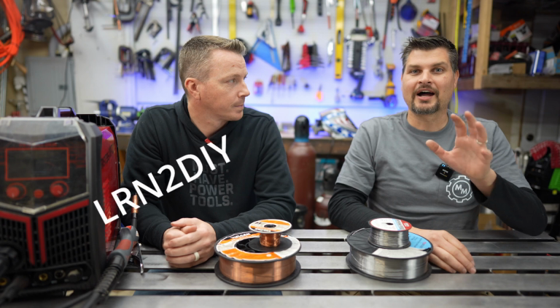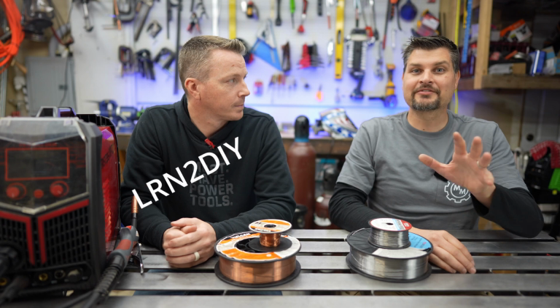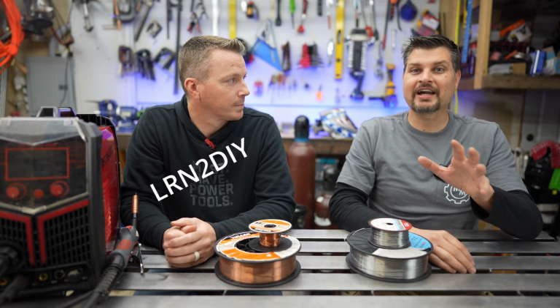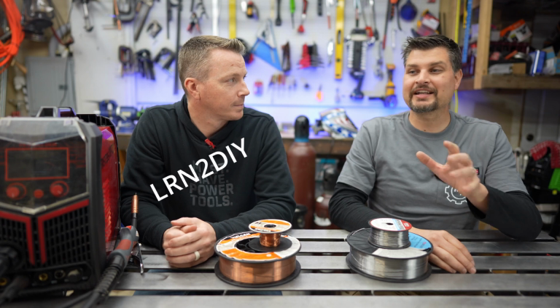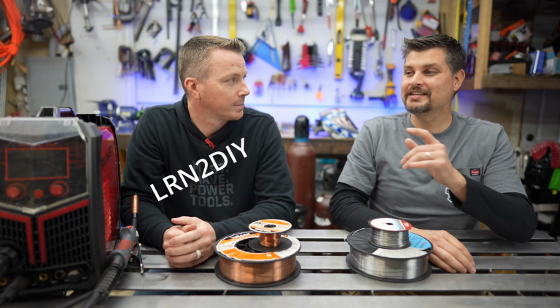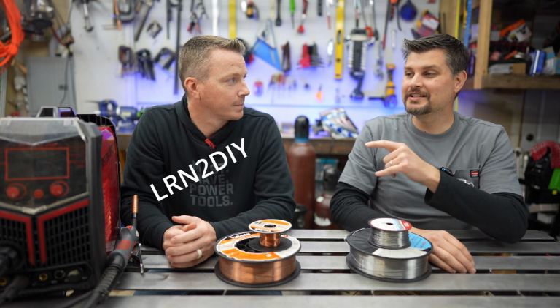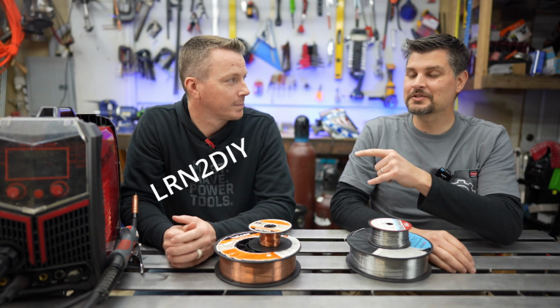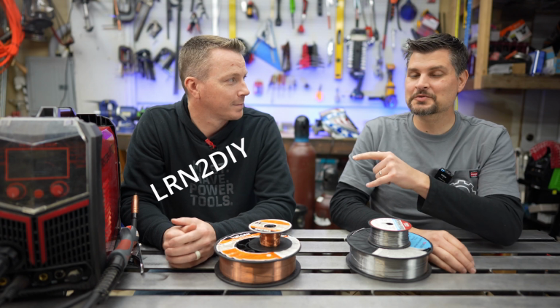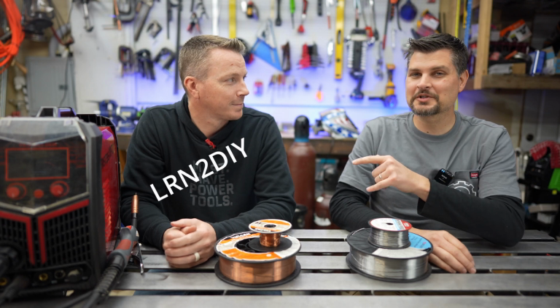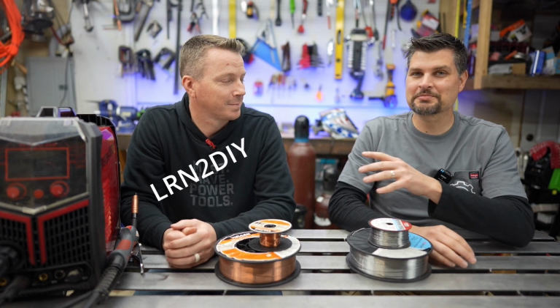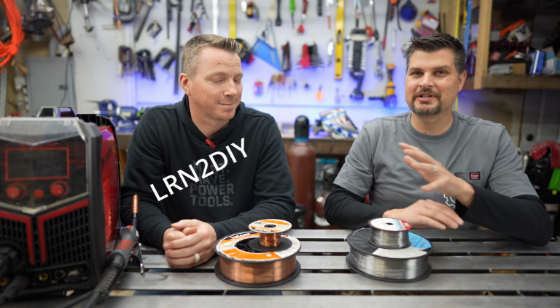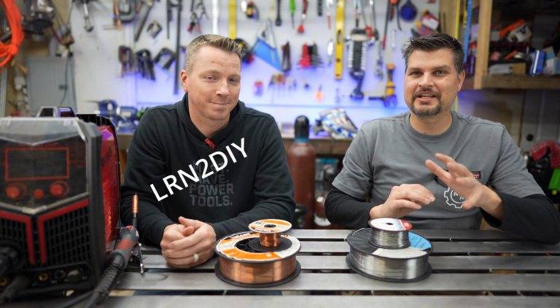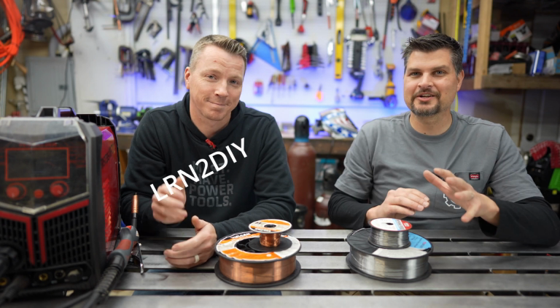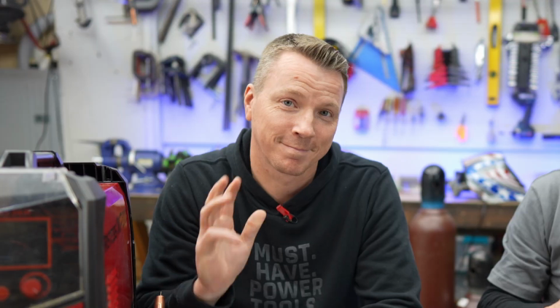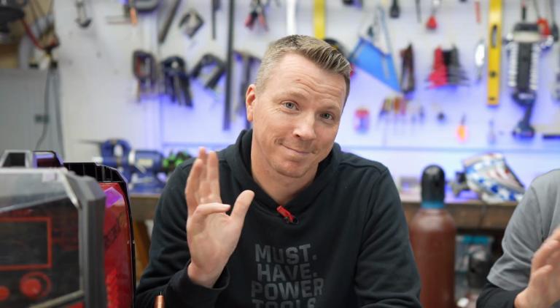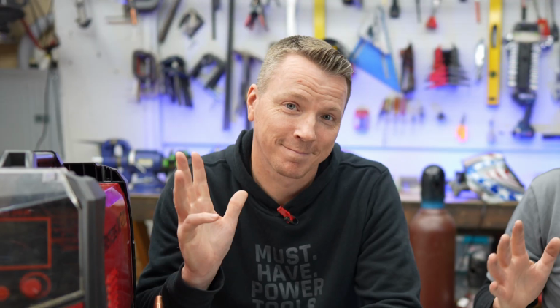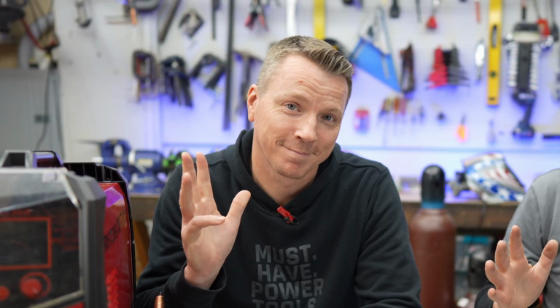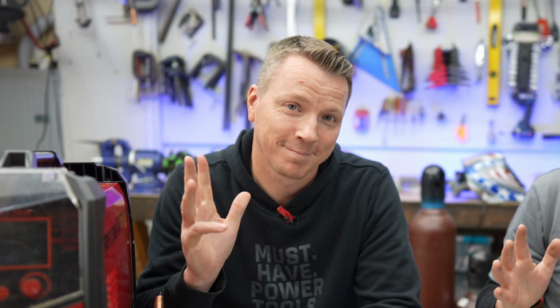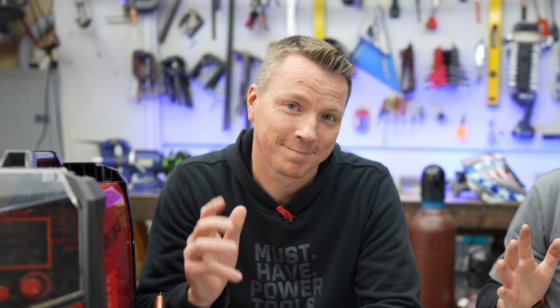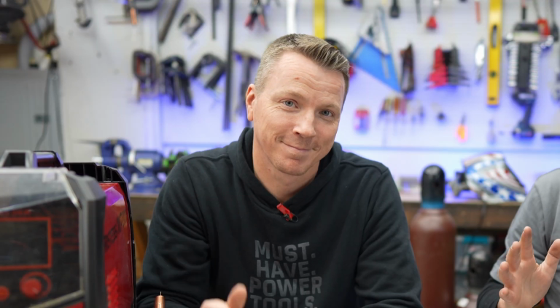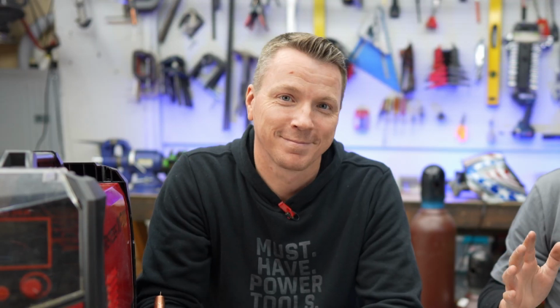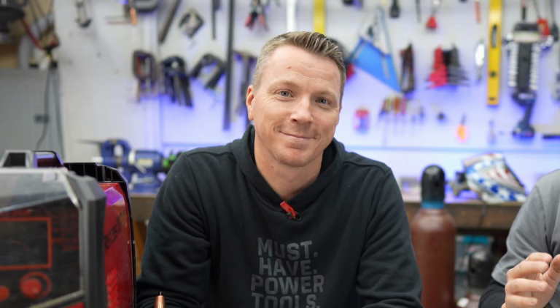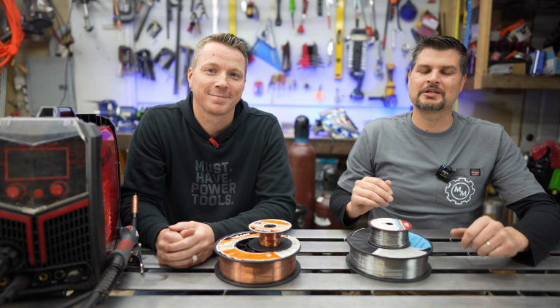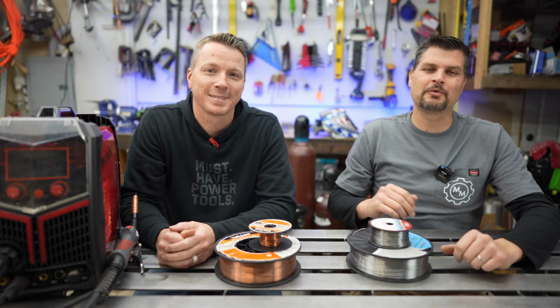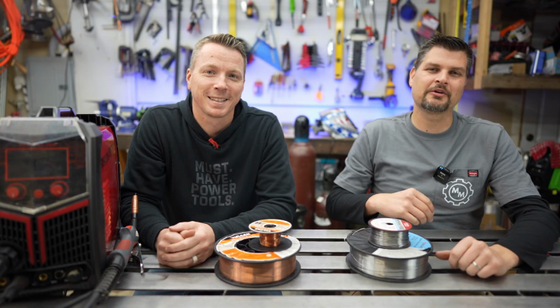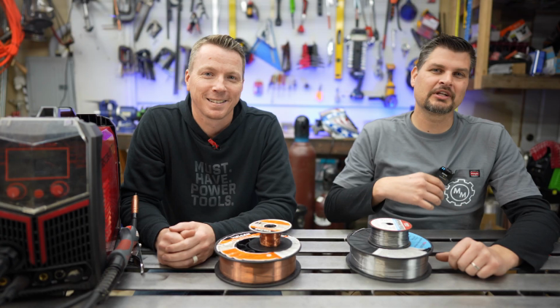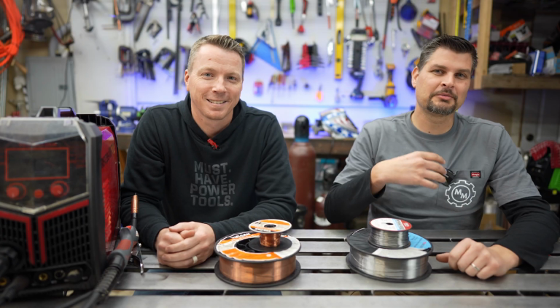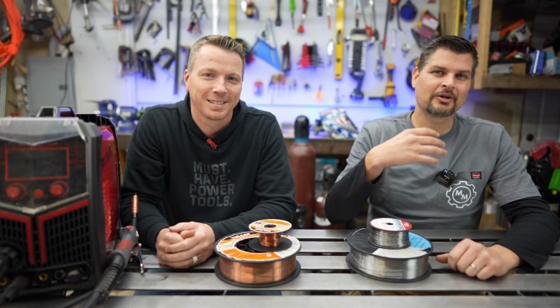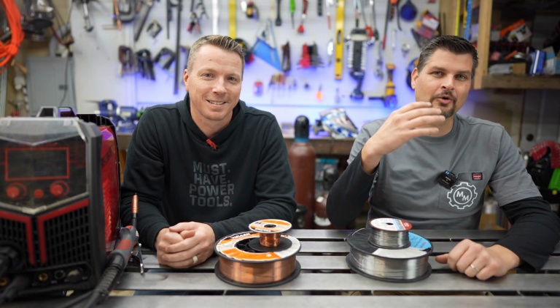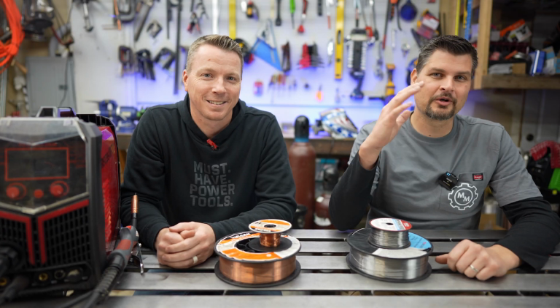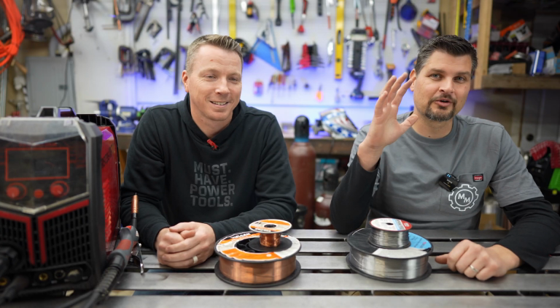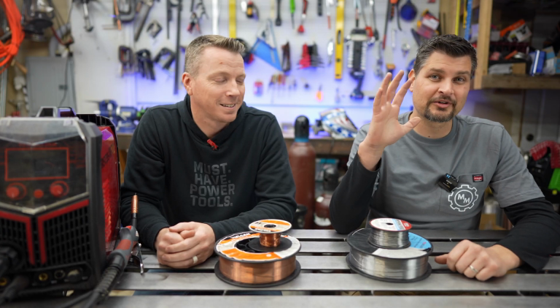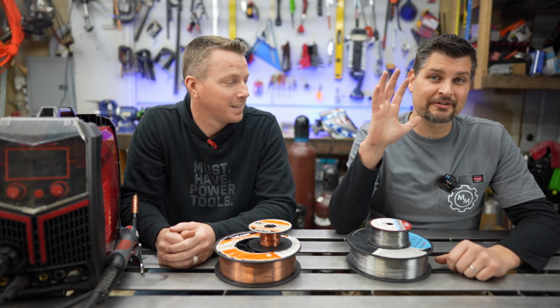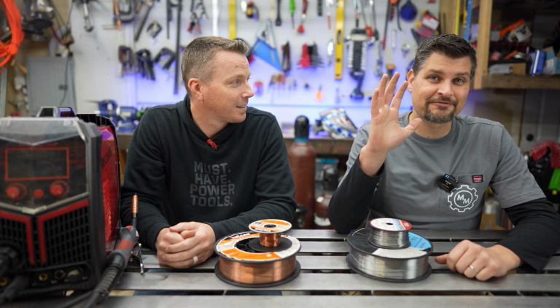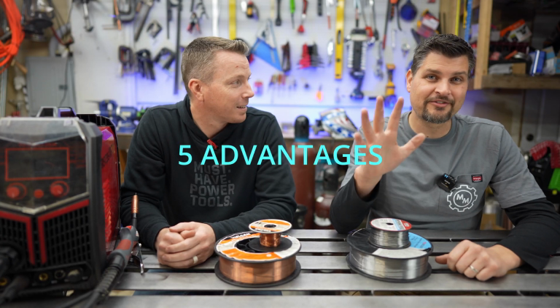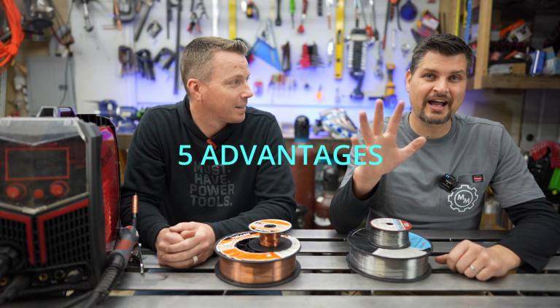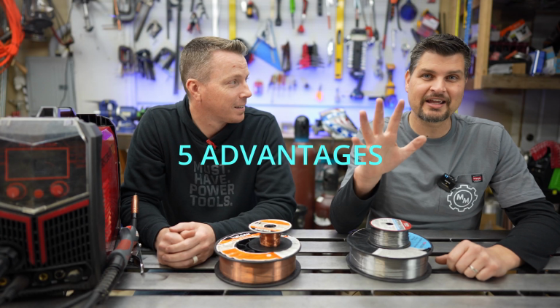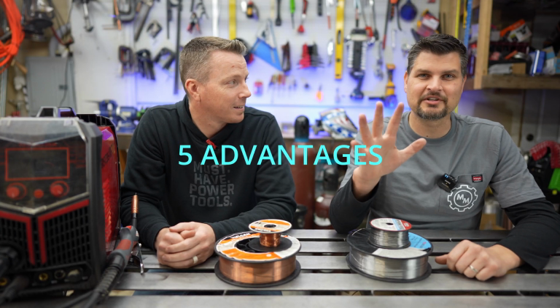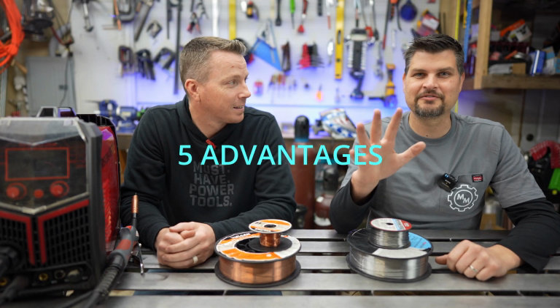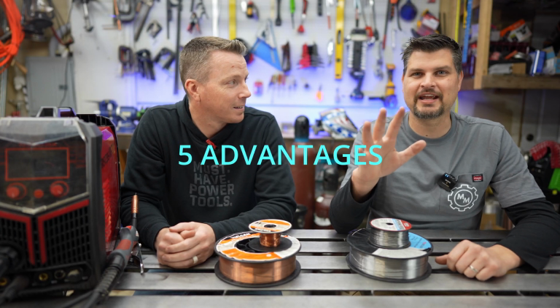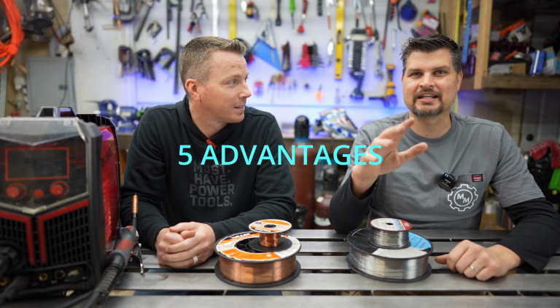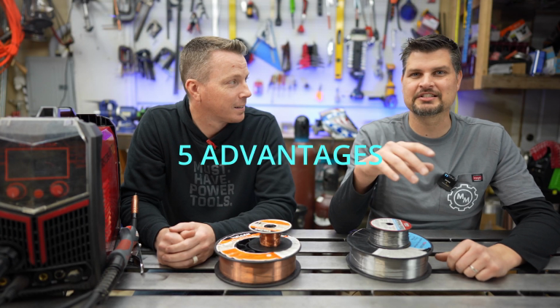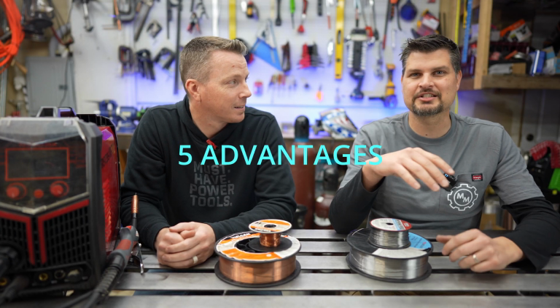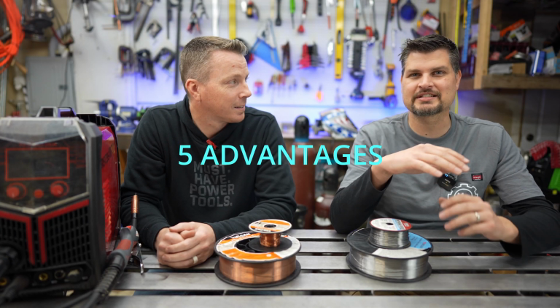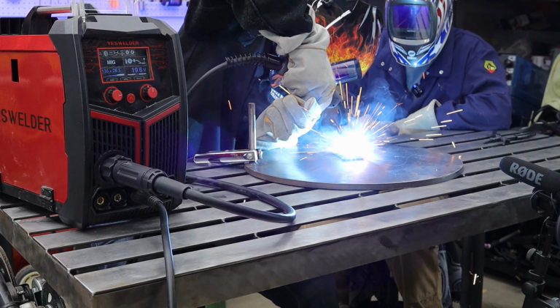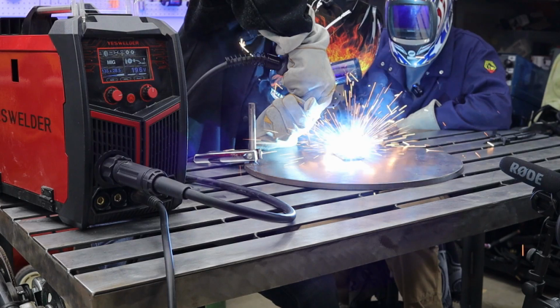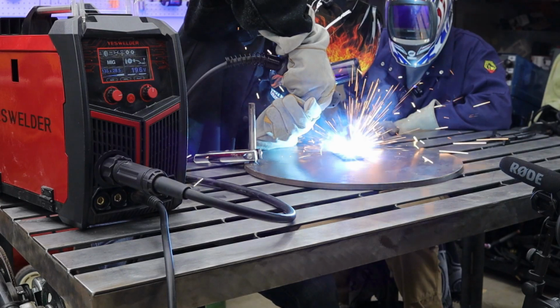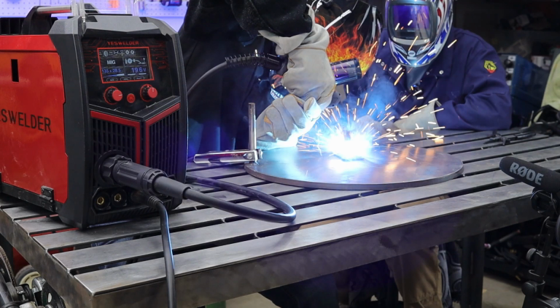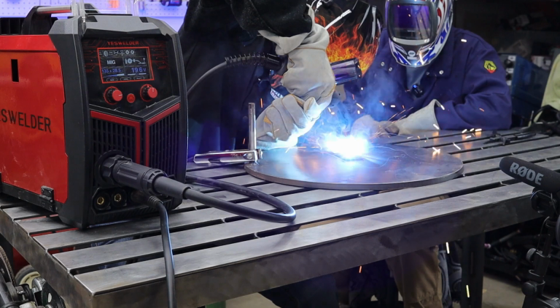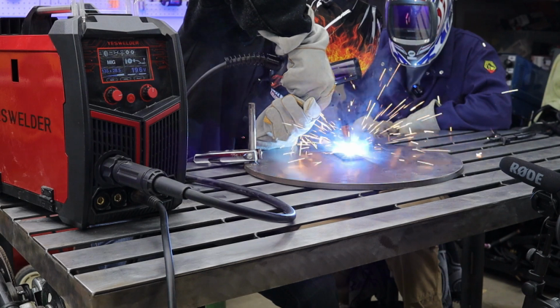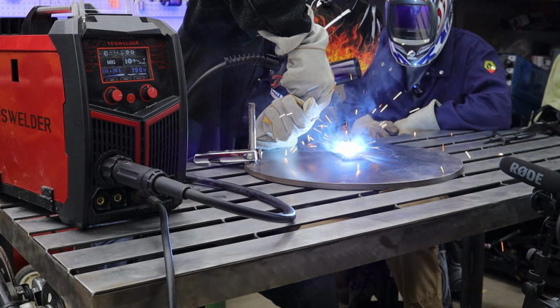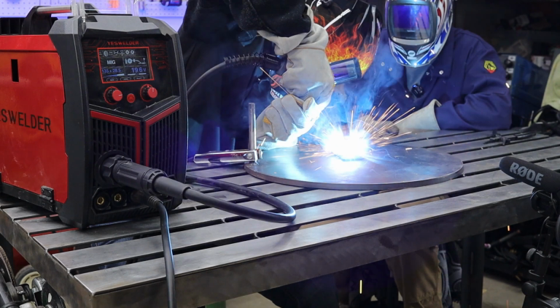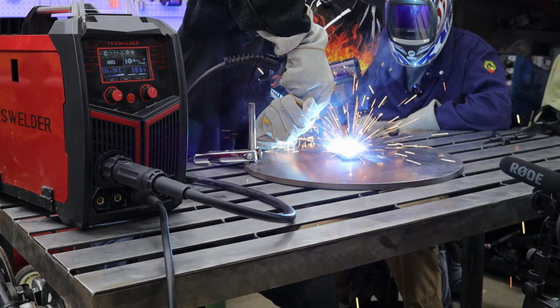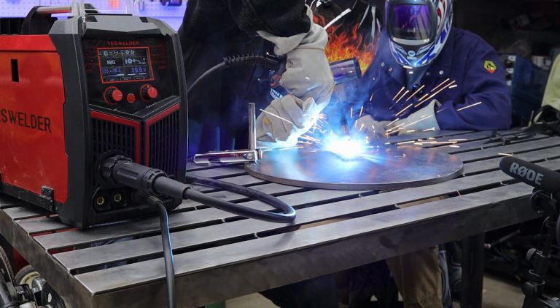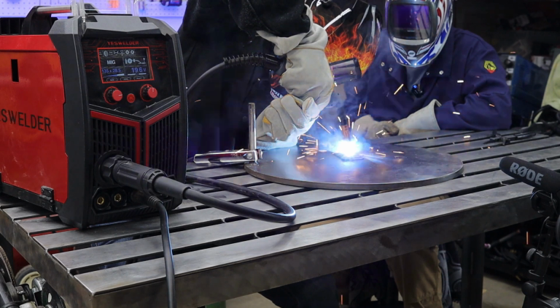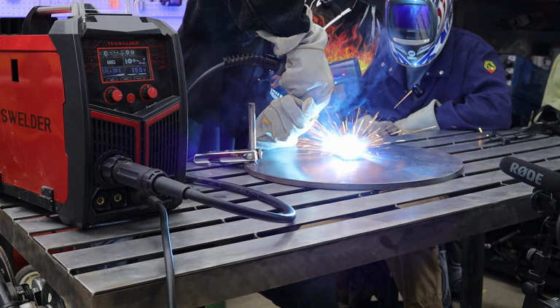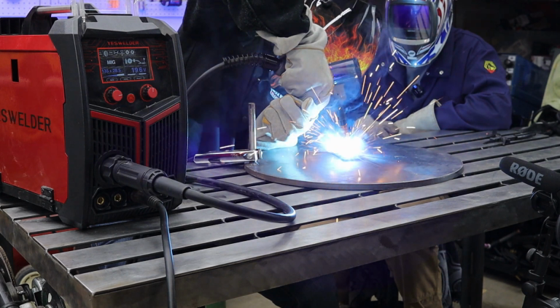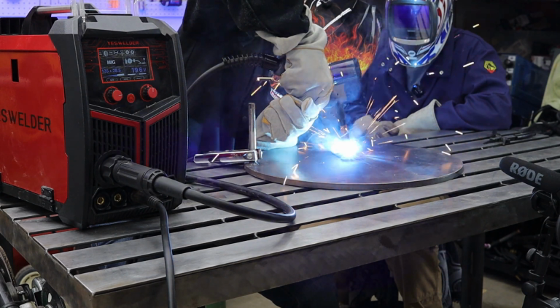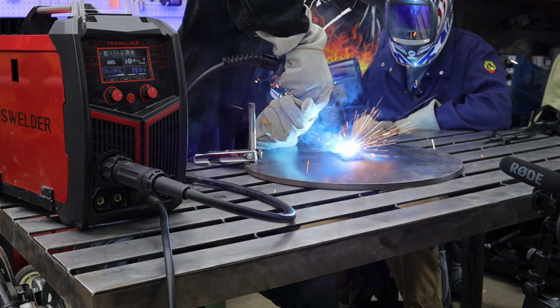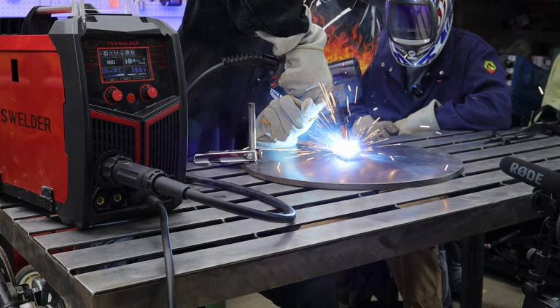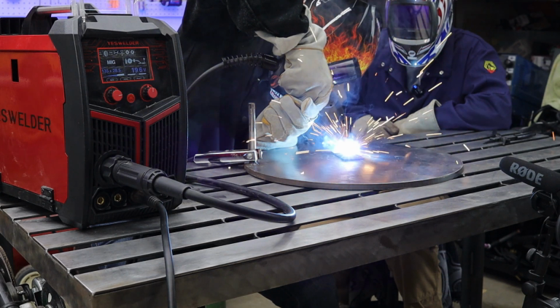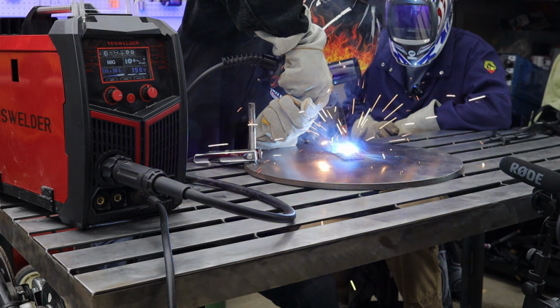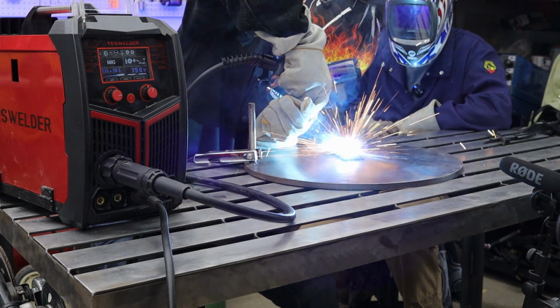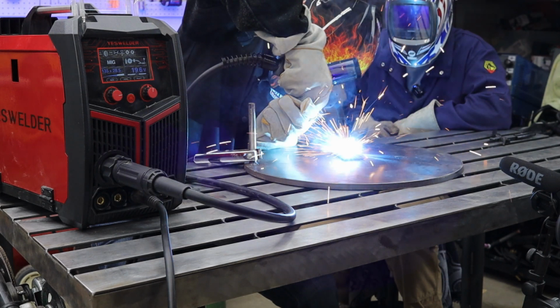I've got Niels with me here in my garage and we're going to be going over the five advantages and disadvantages to MIG welding.